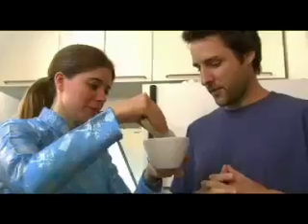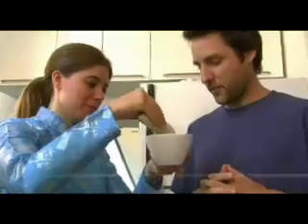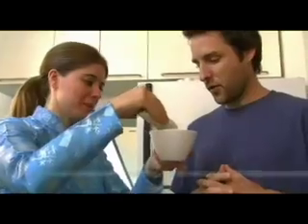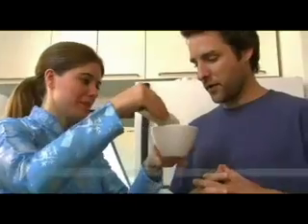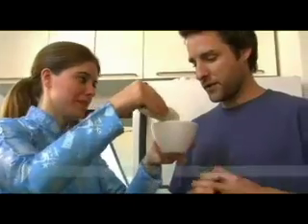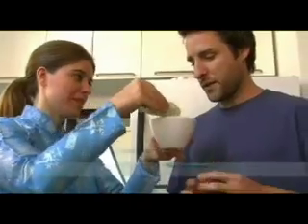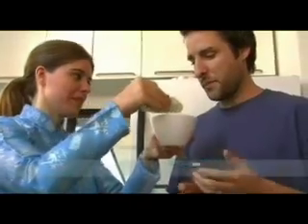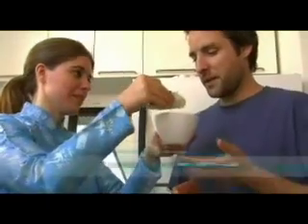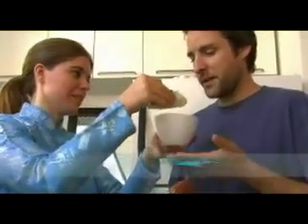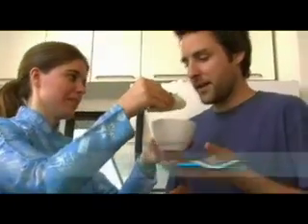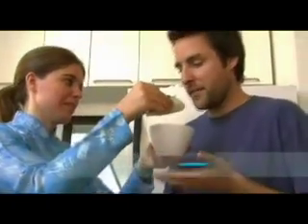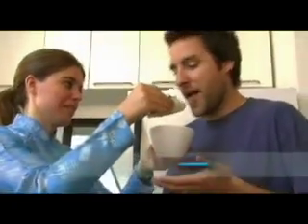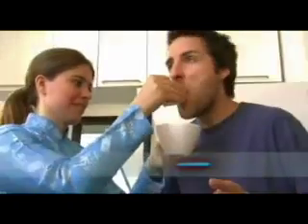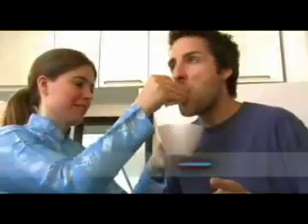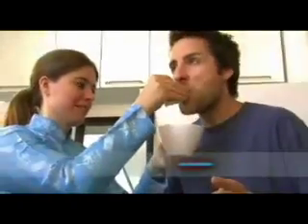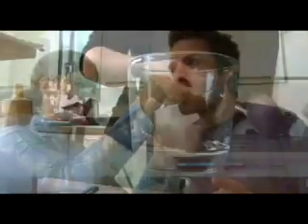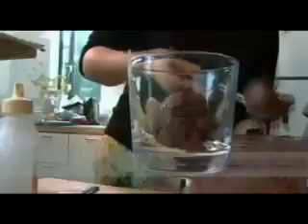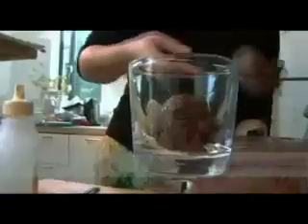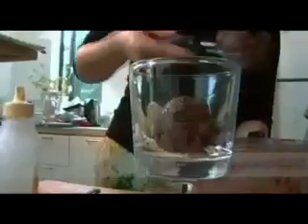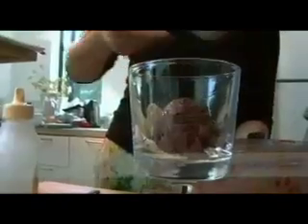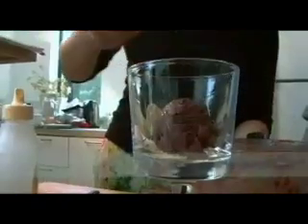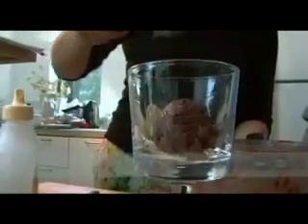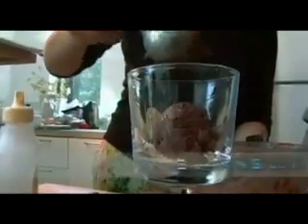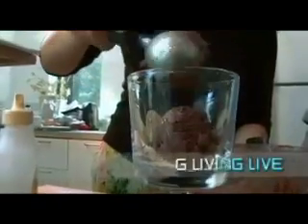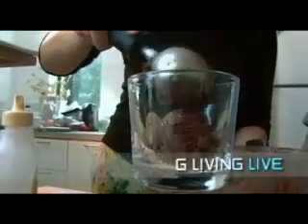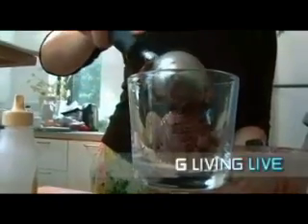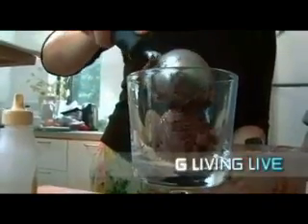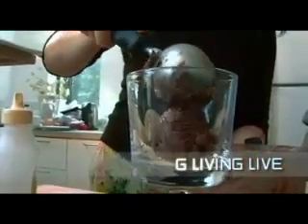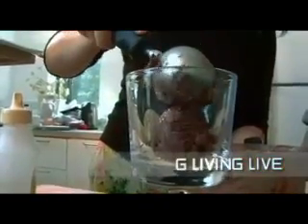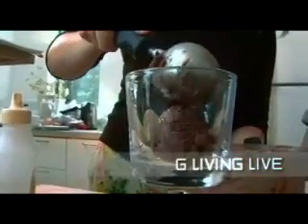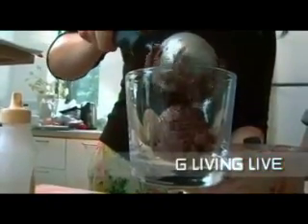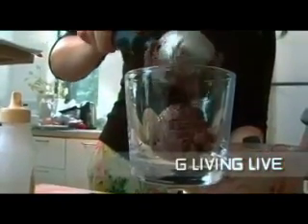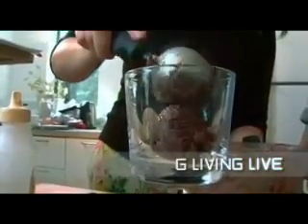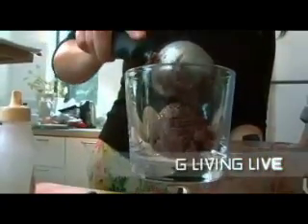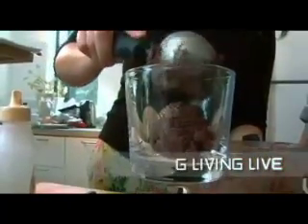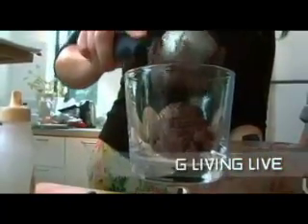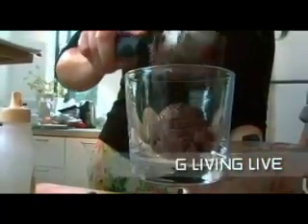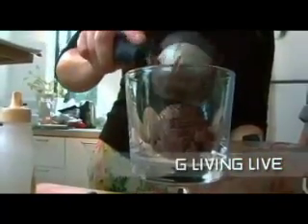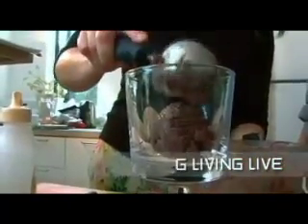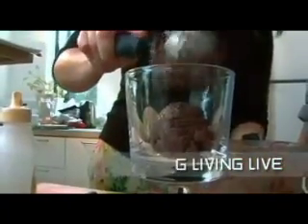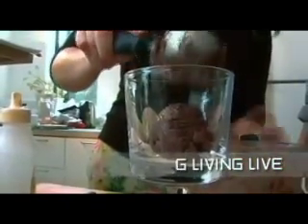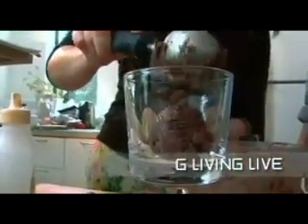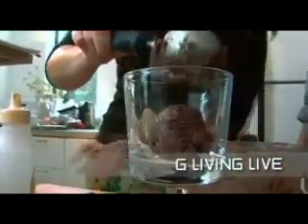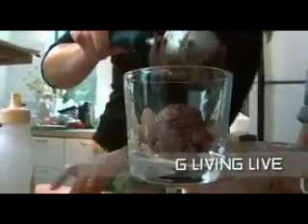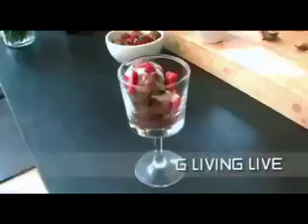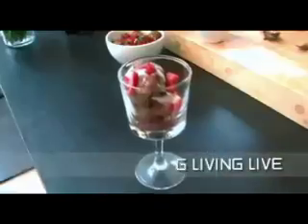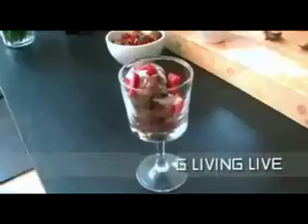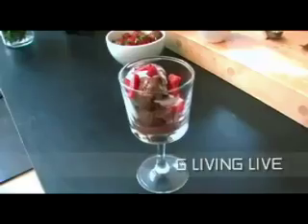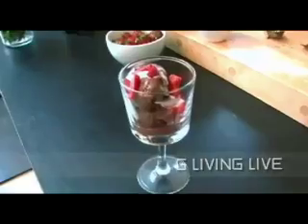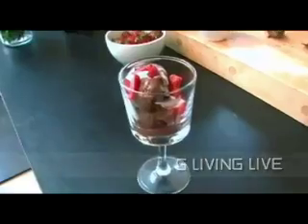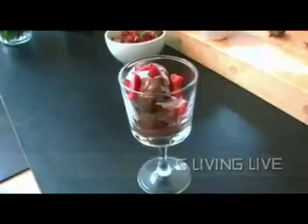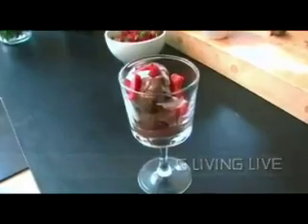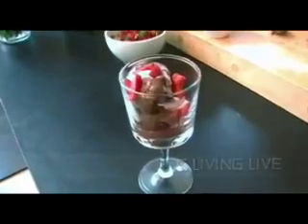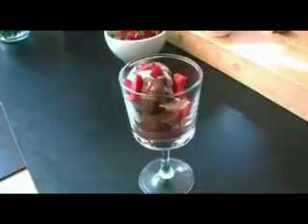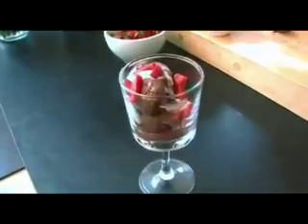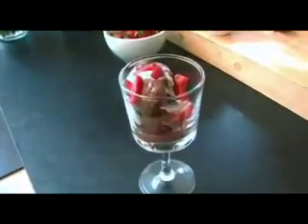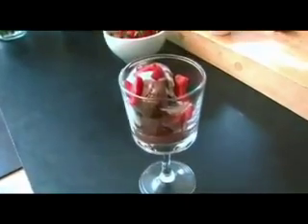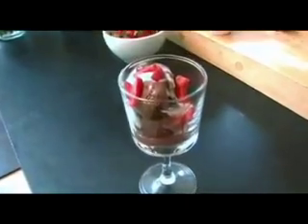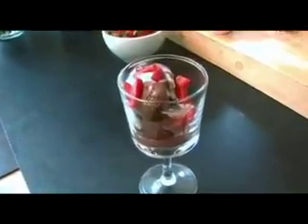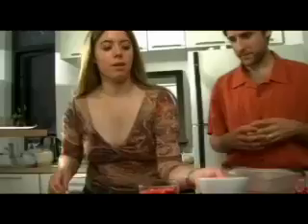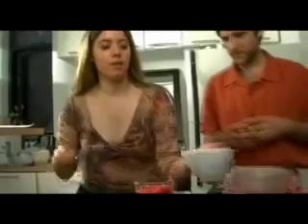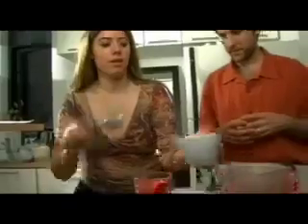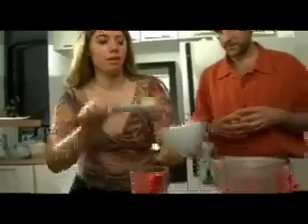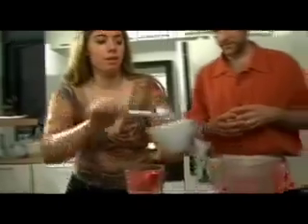Dip it, dip it, dip it. Double scoop, double scoop. It's summertime. Custard.